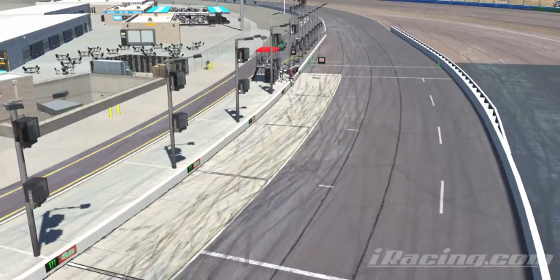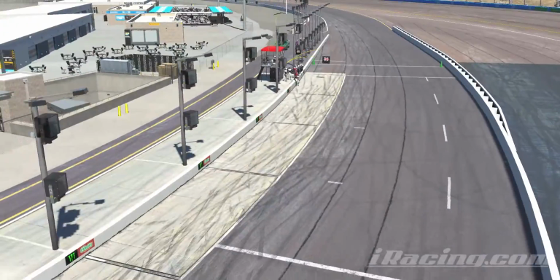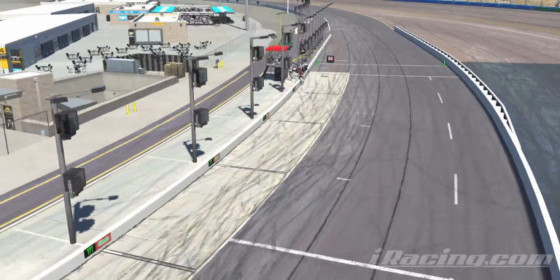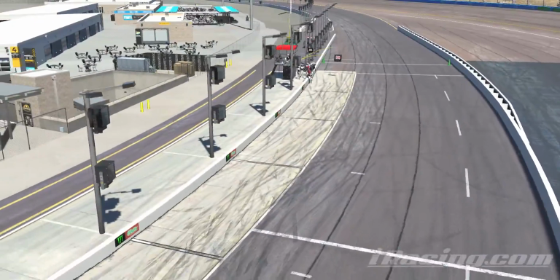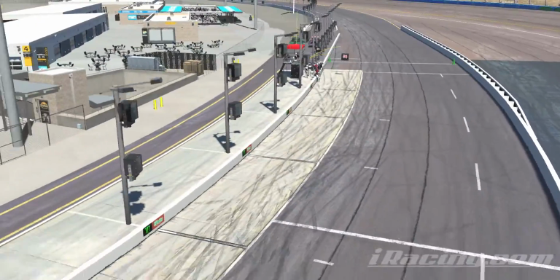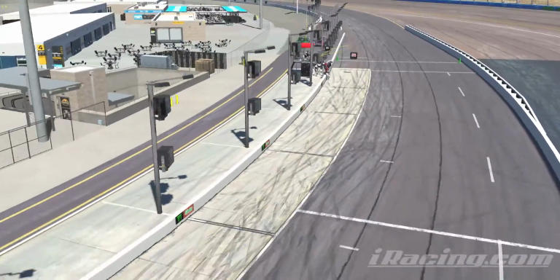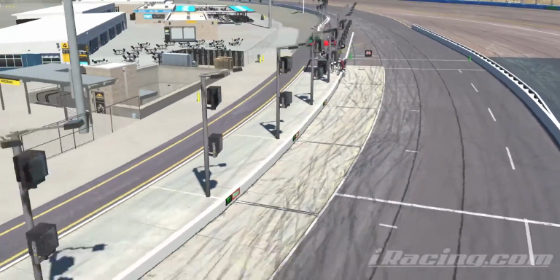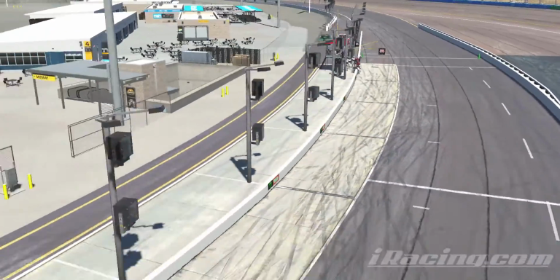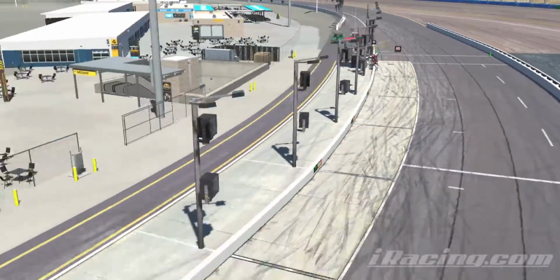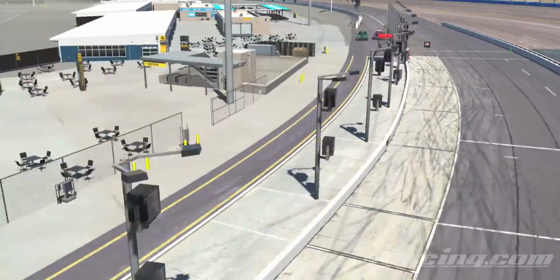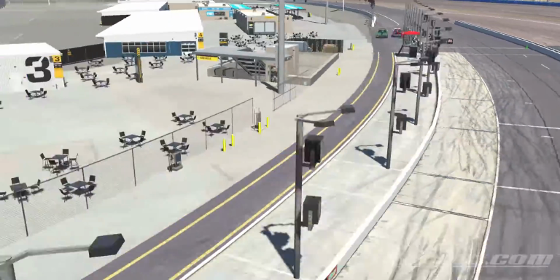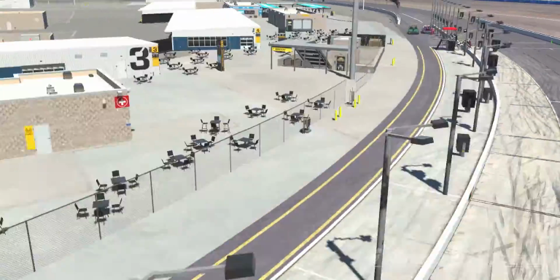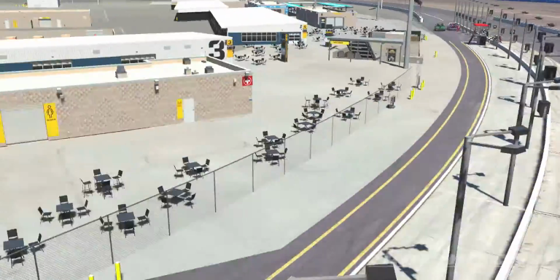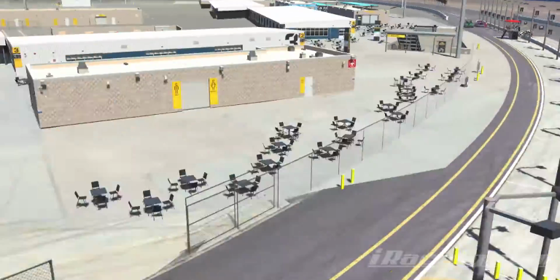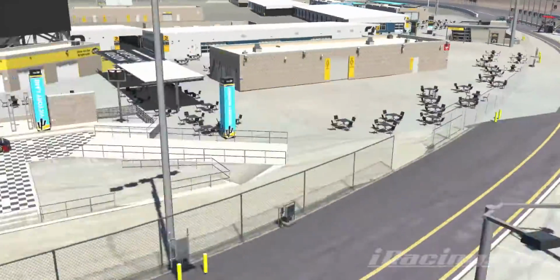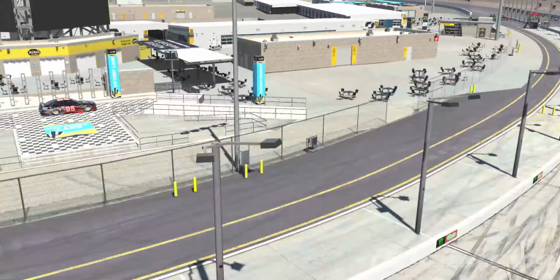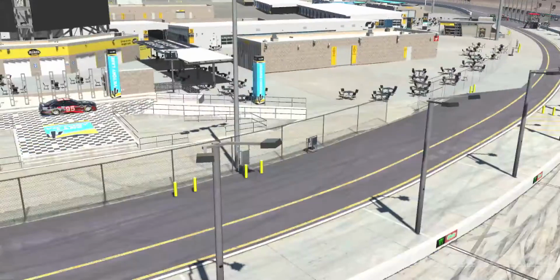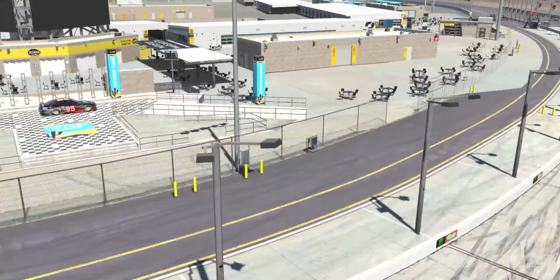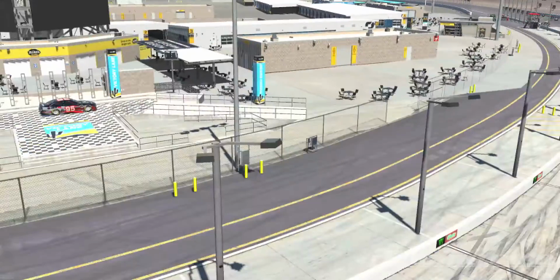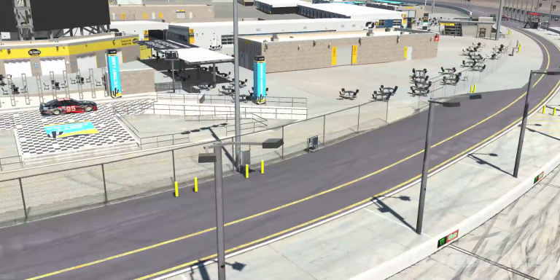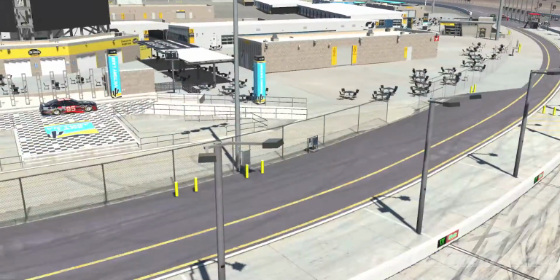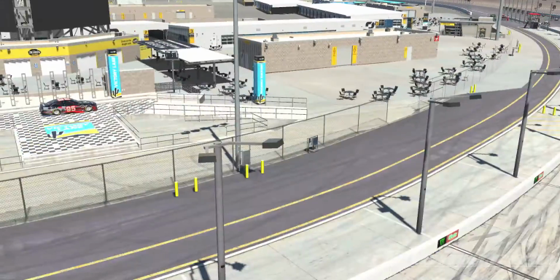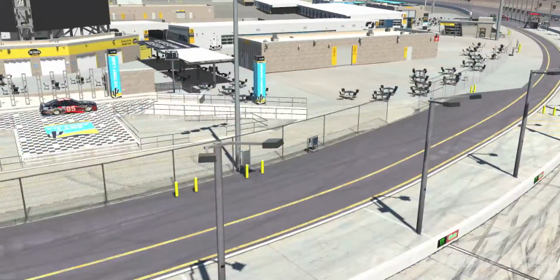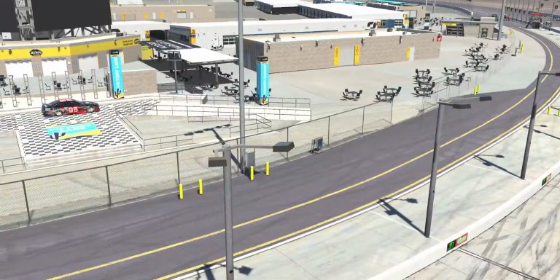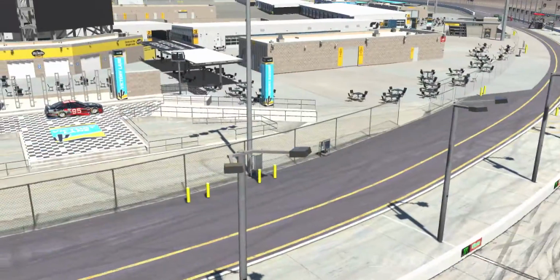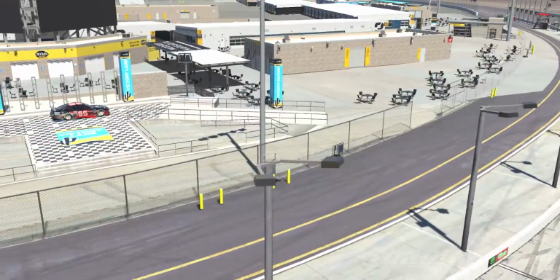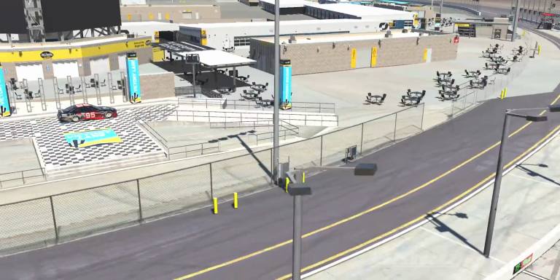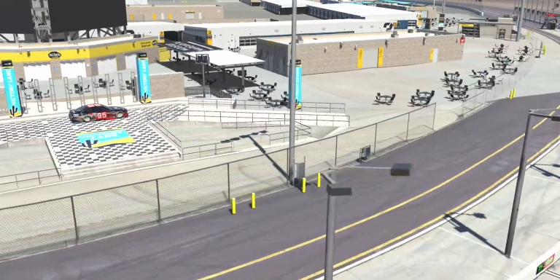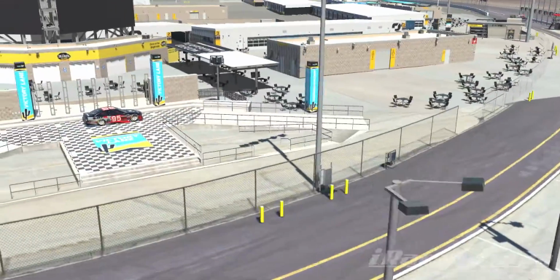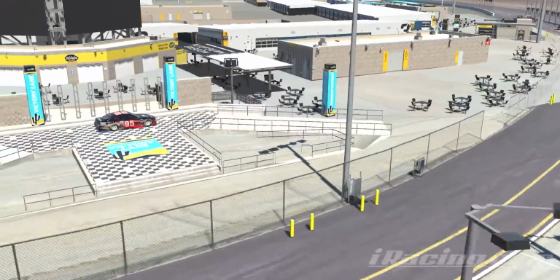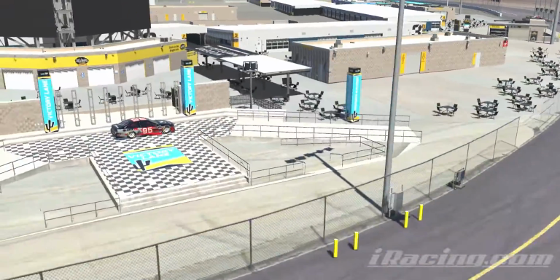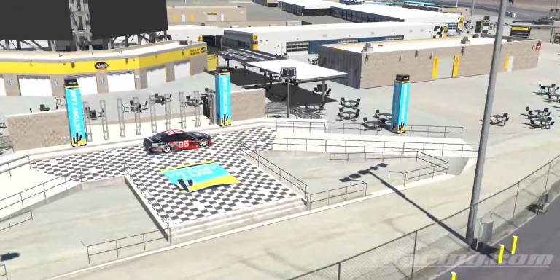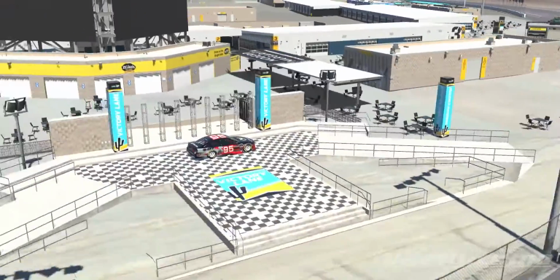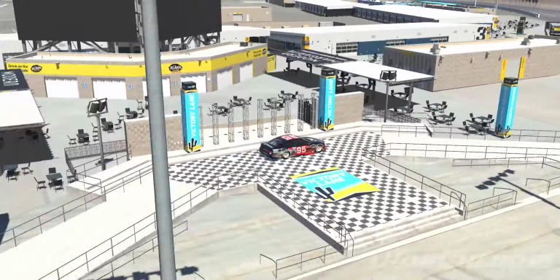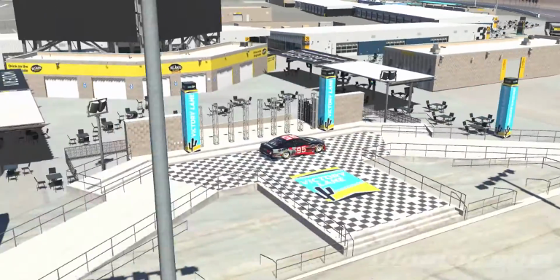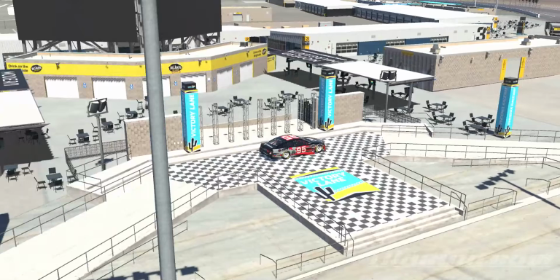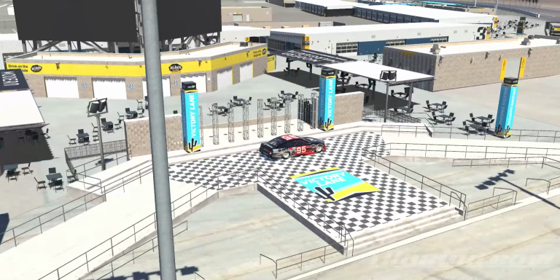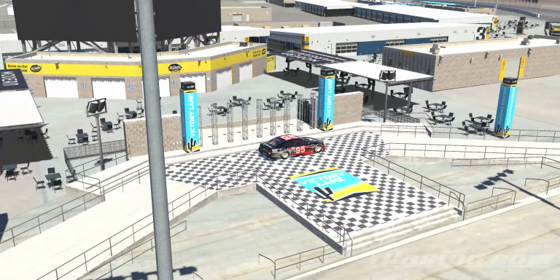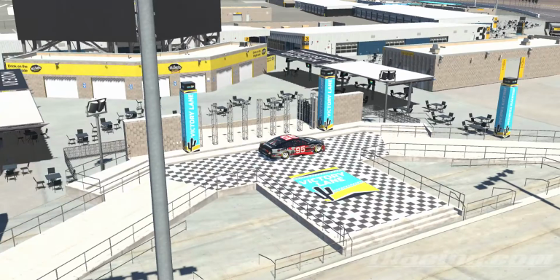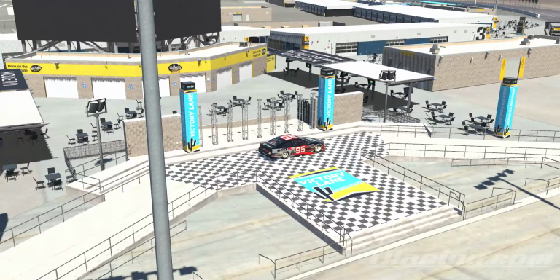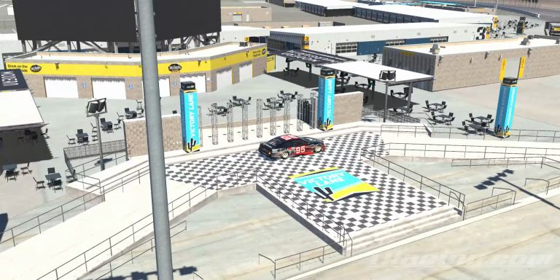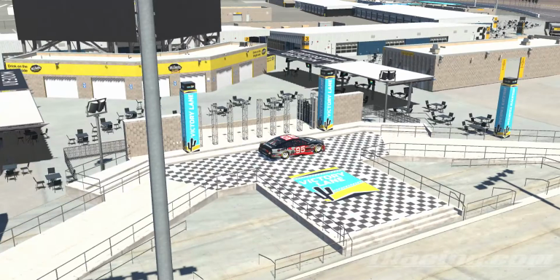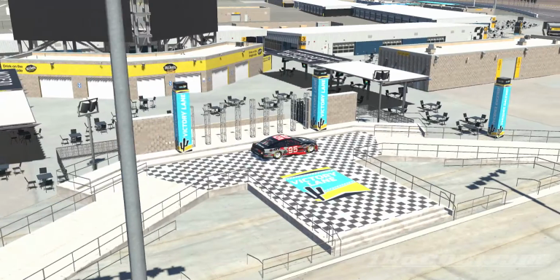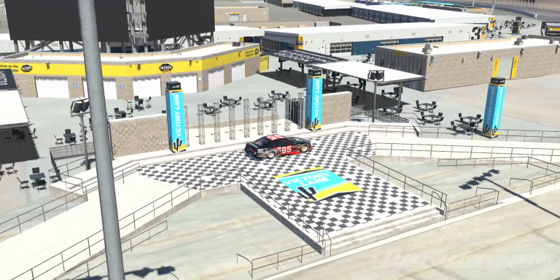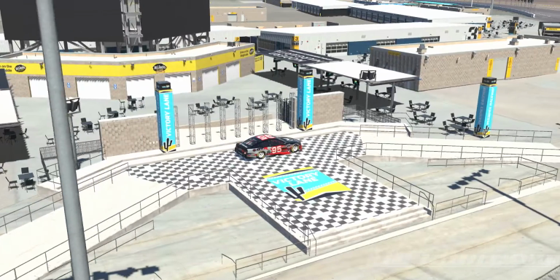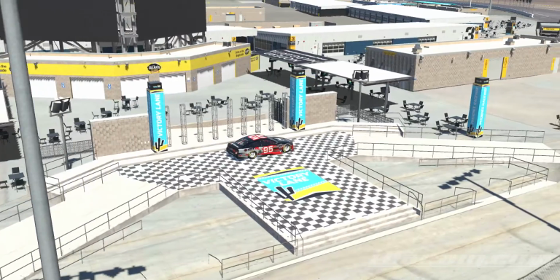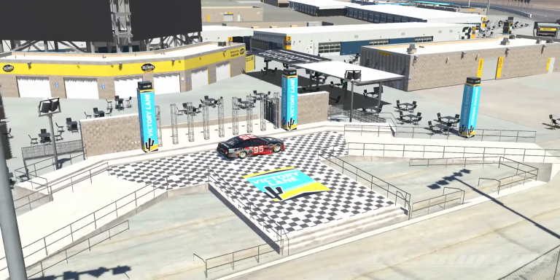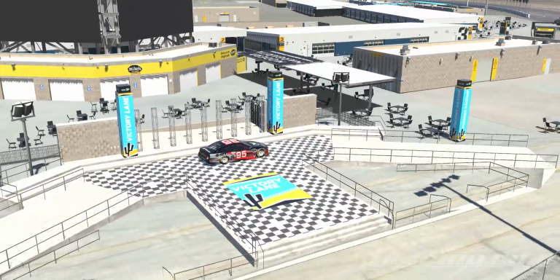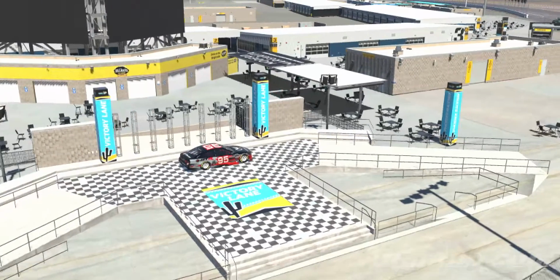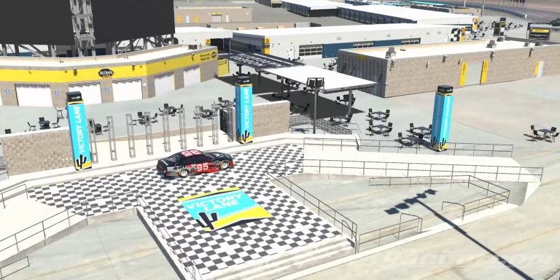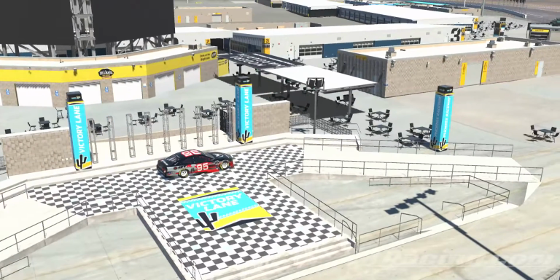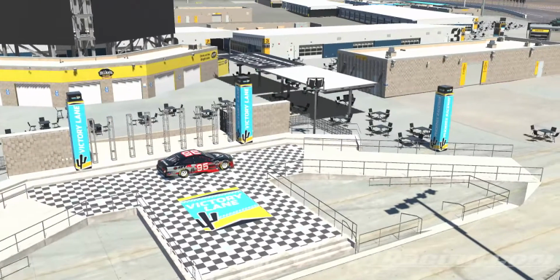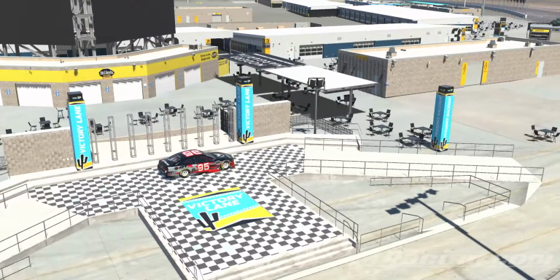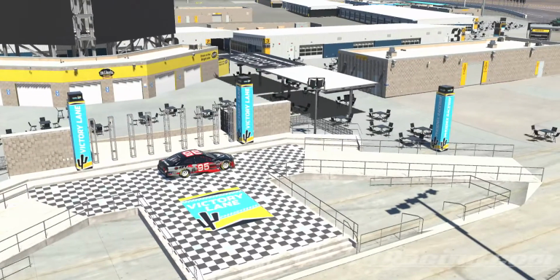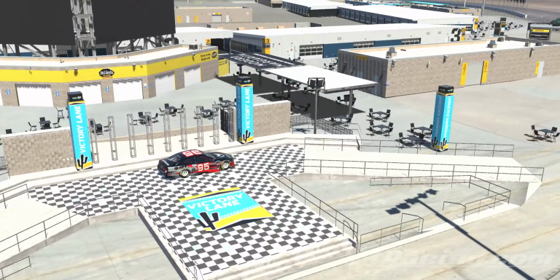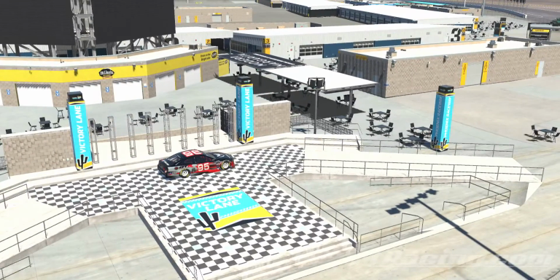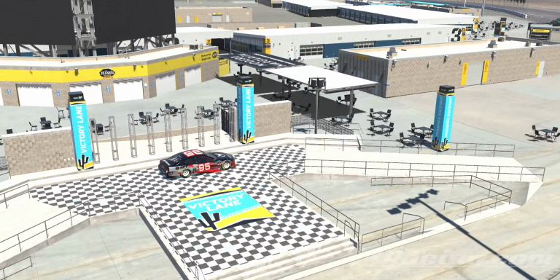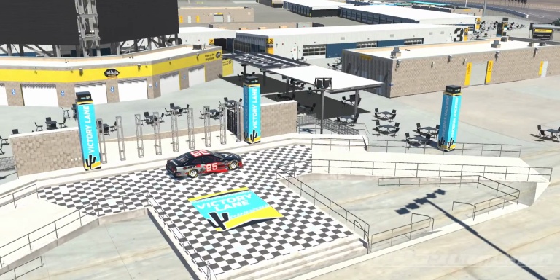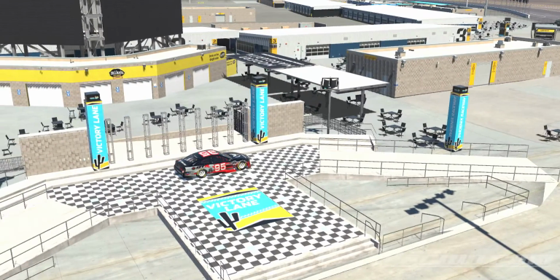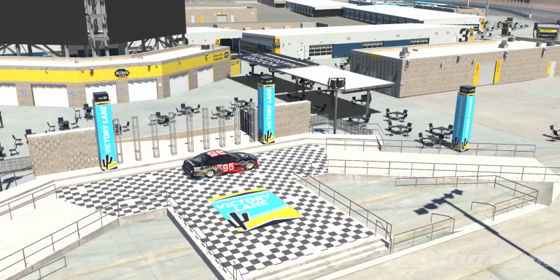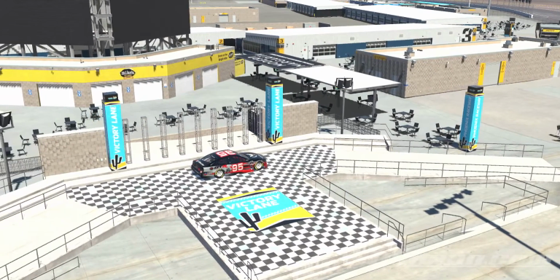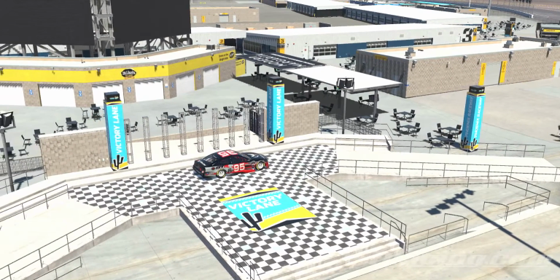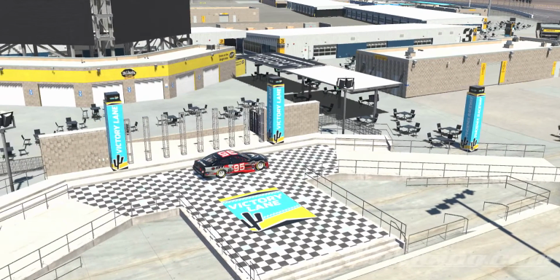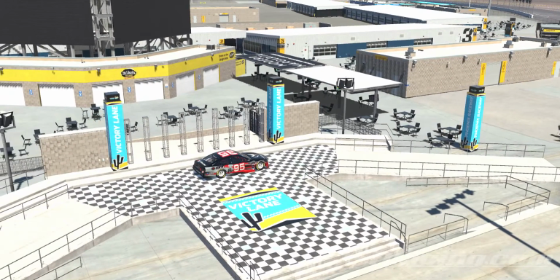So yeah, that's something that you may not have known about ISM Raceway and iRacing. Pretty cool.